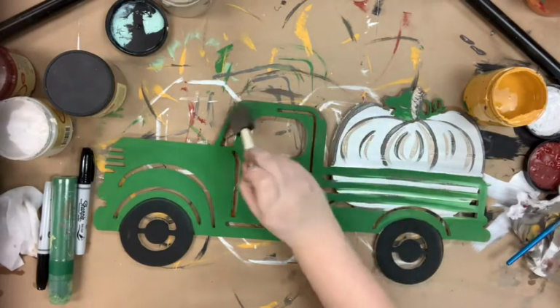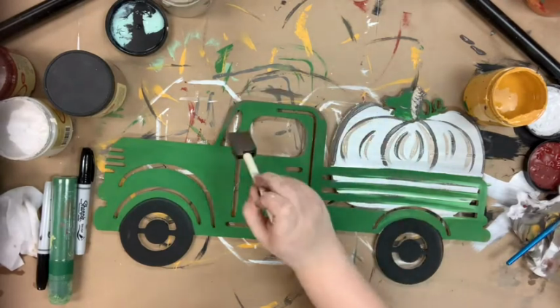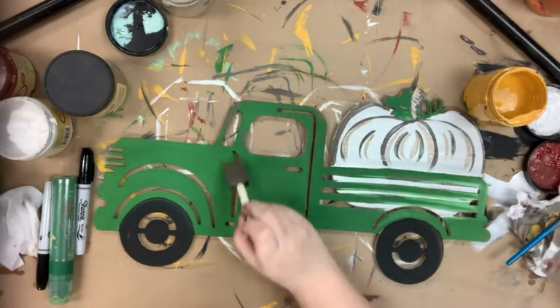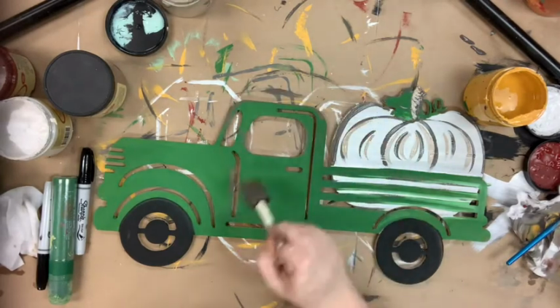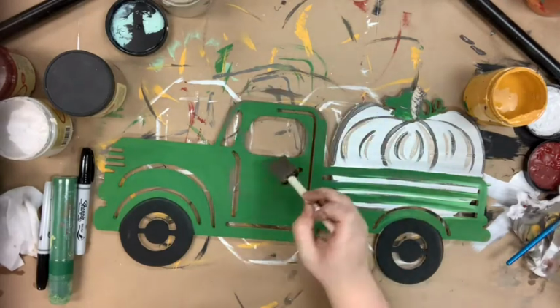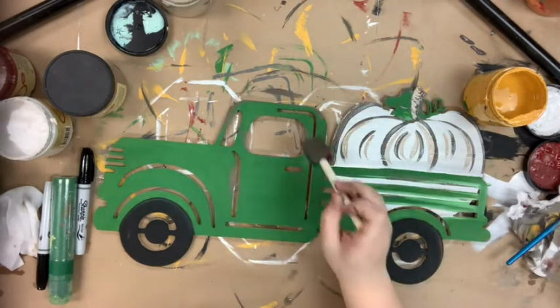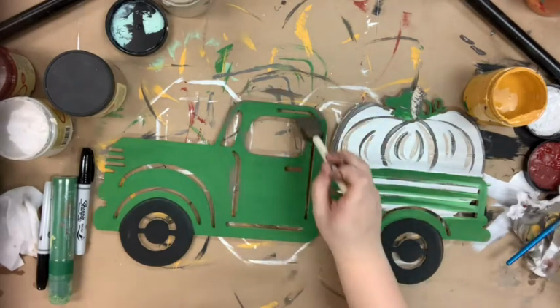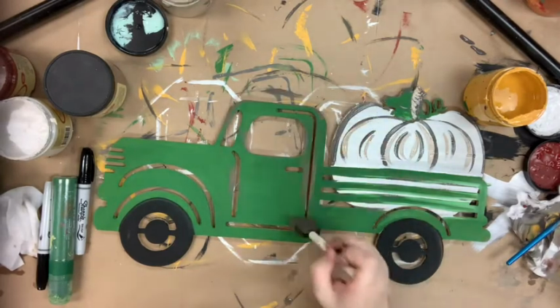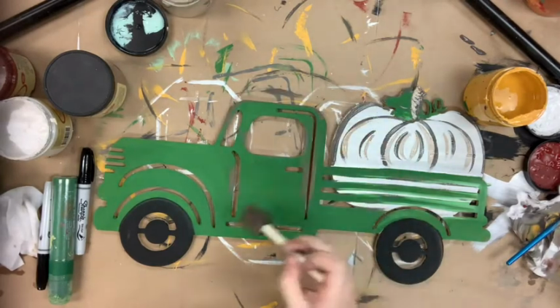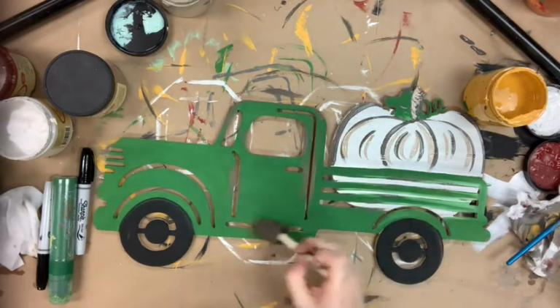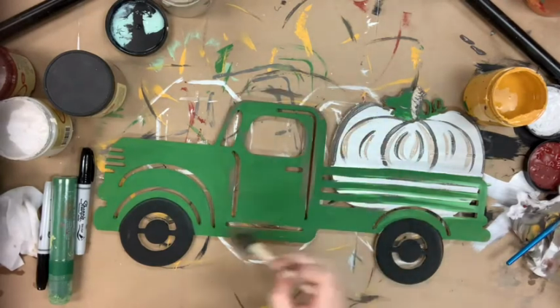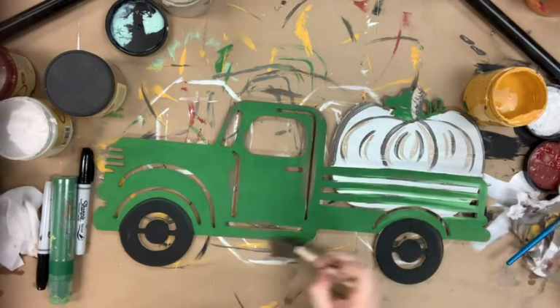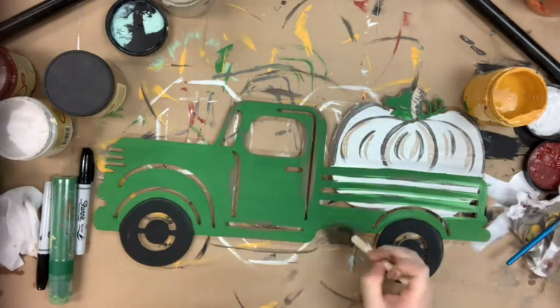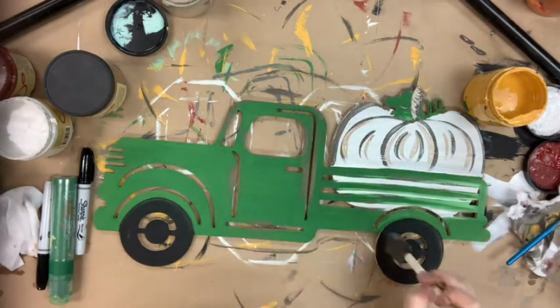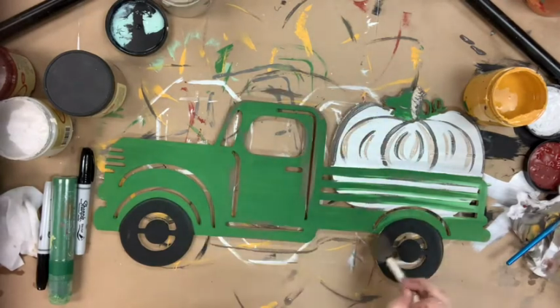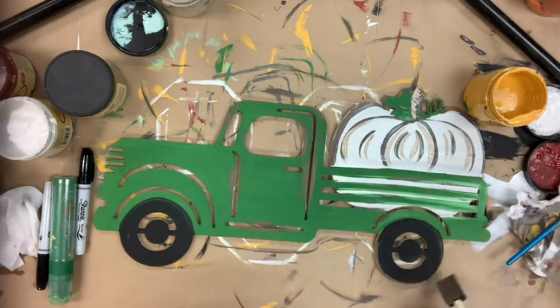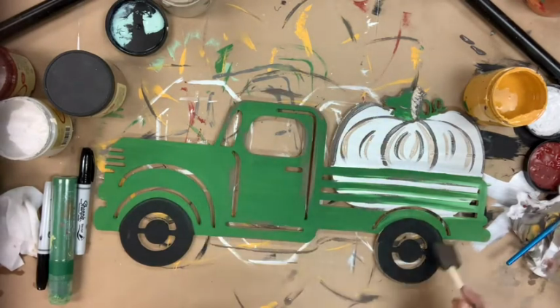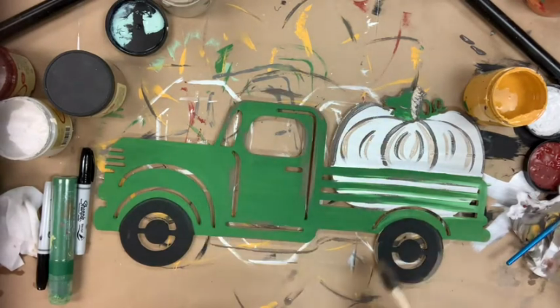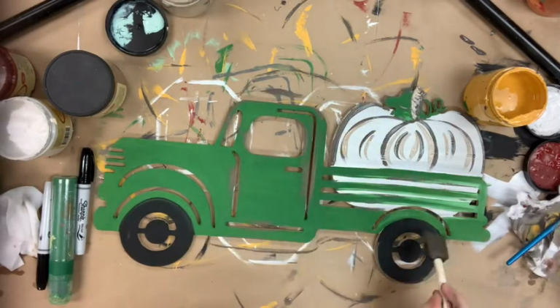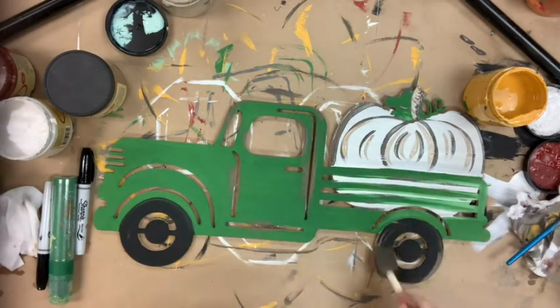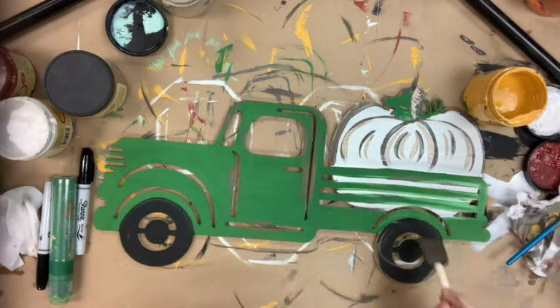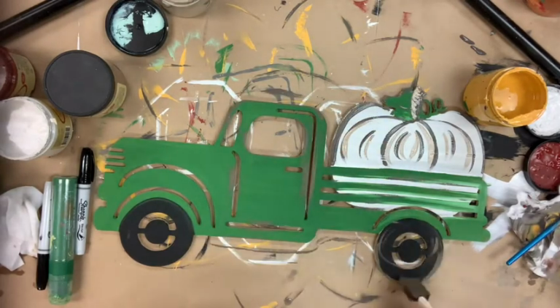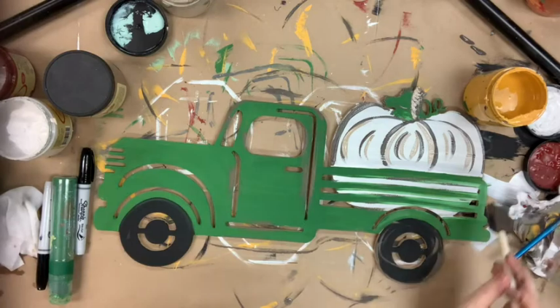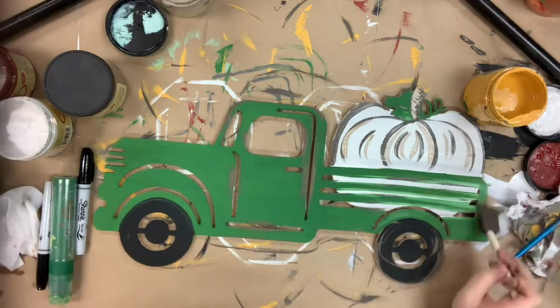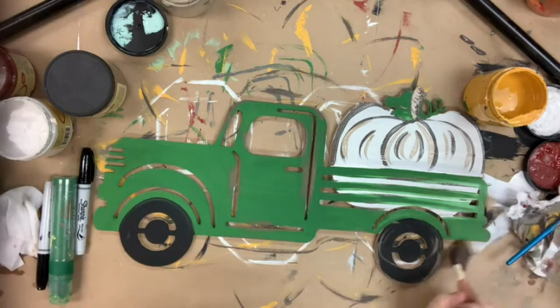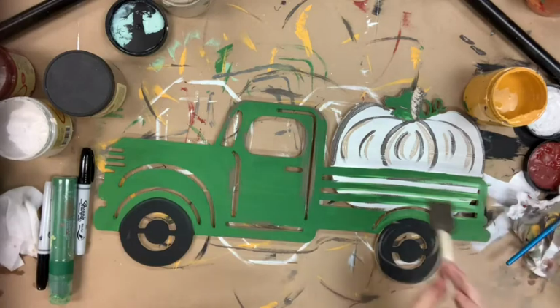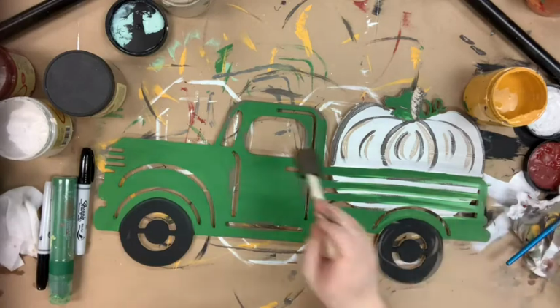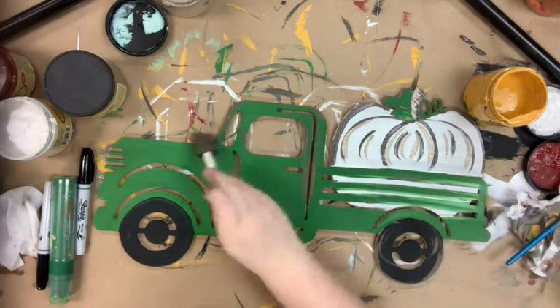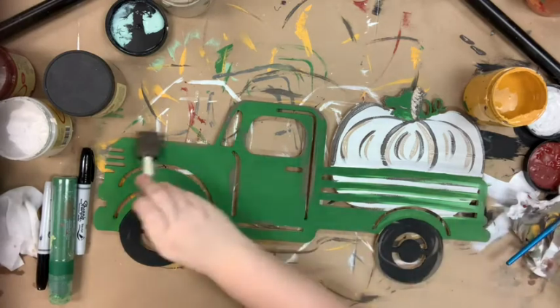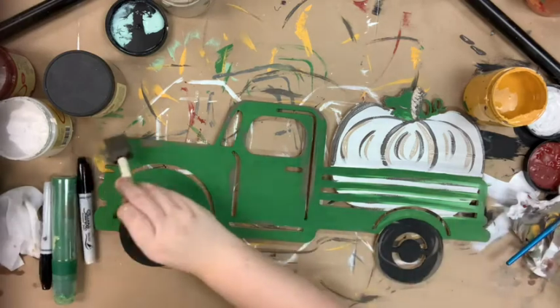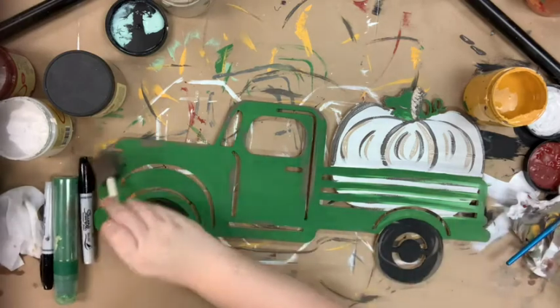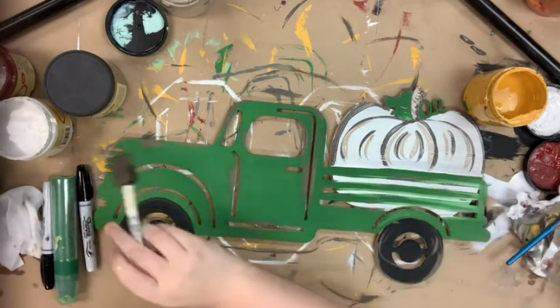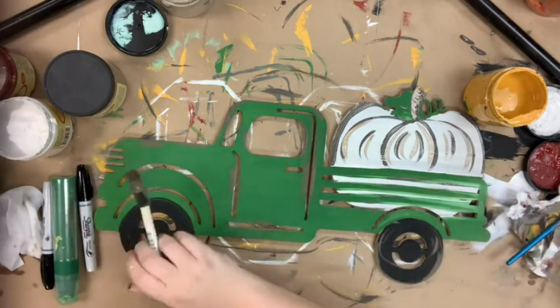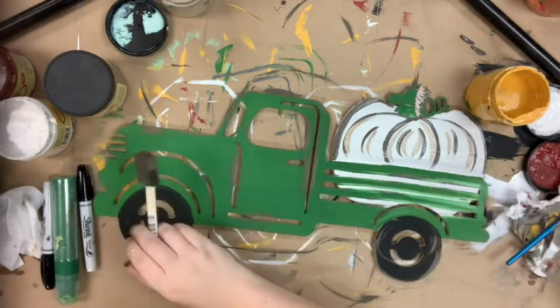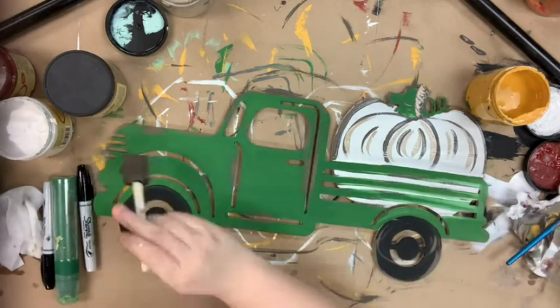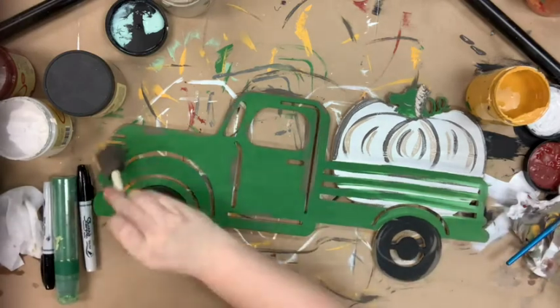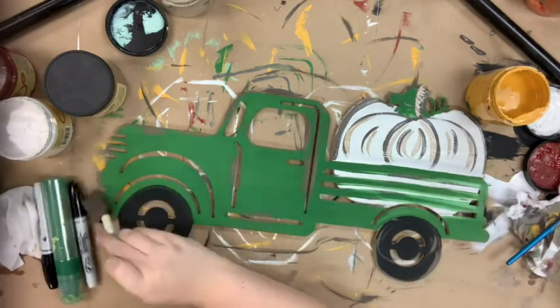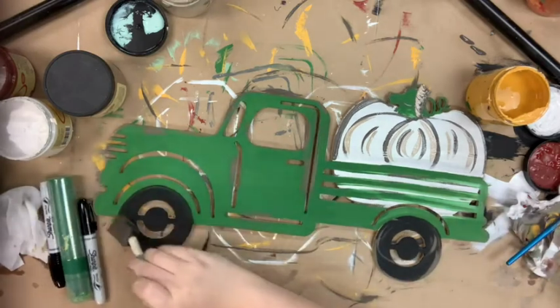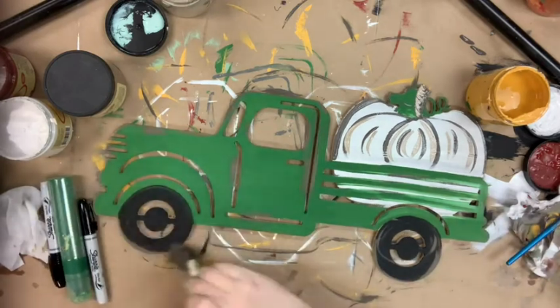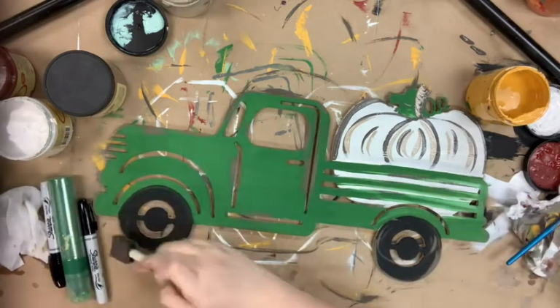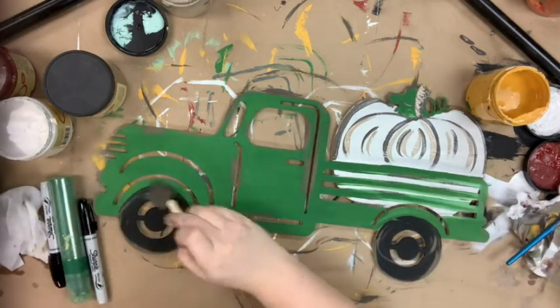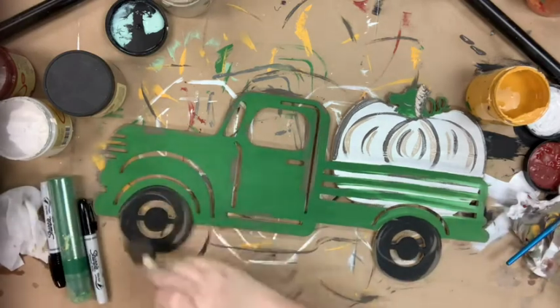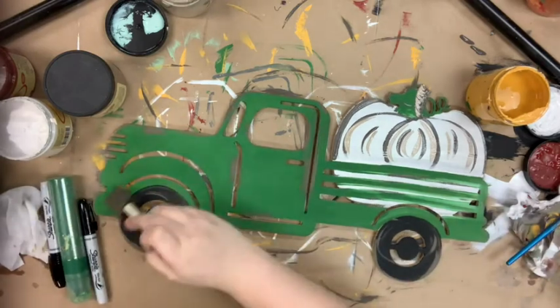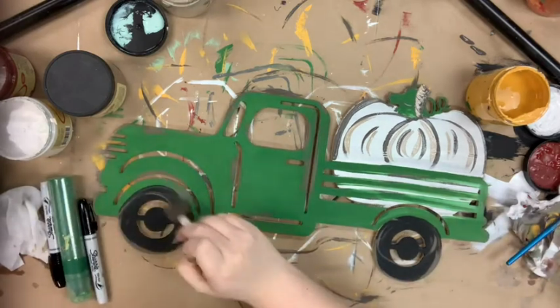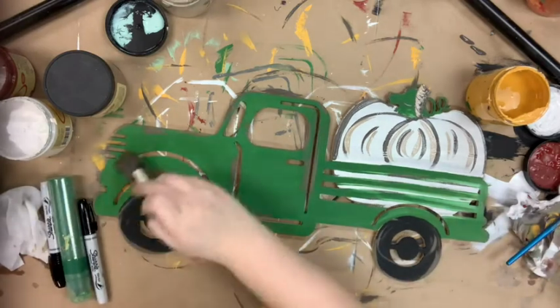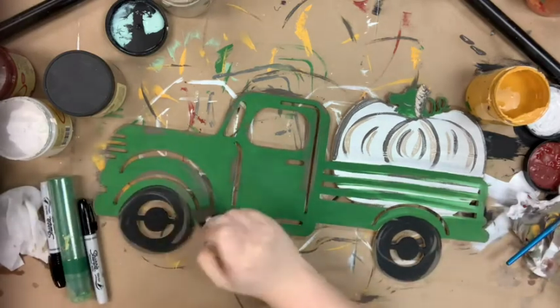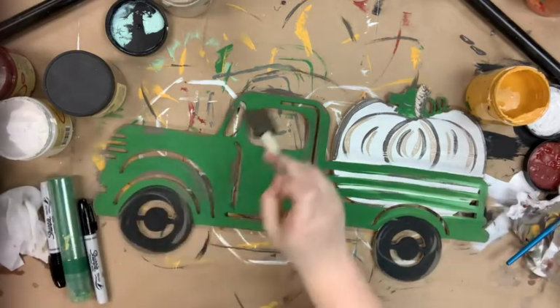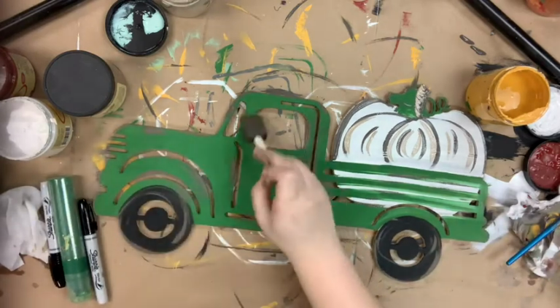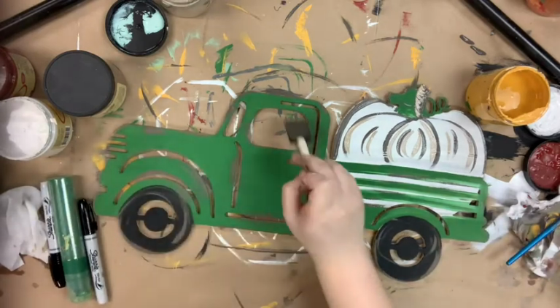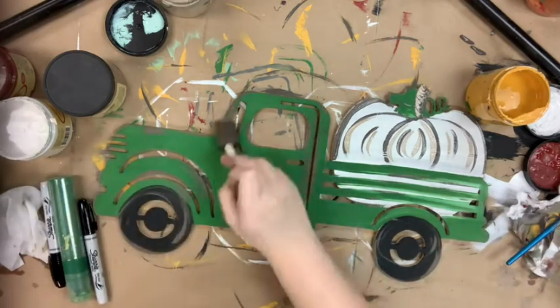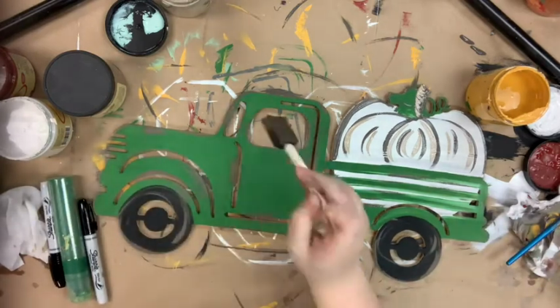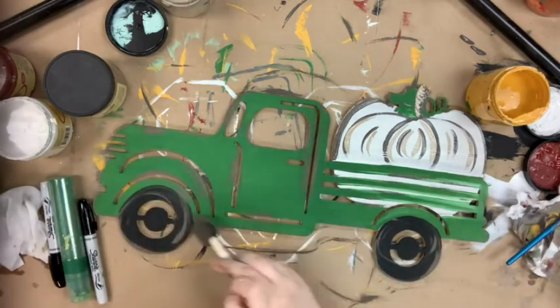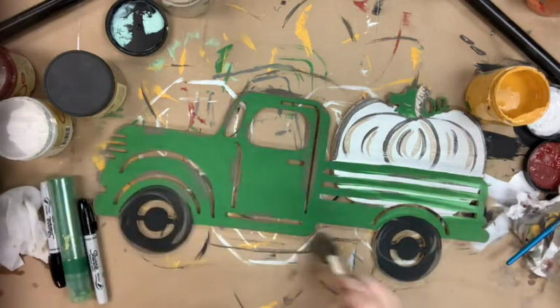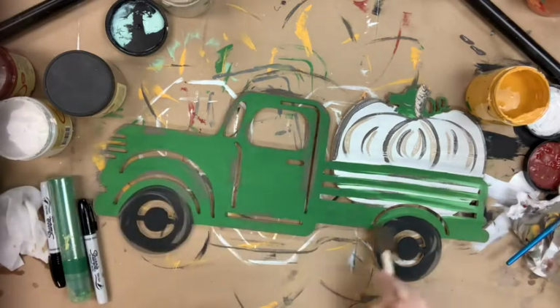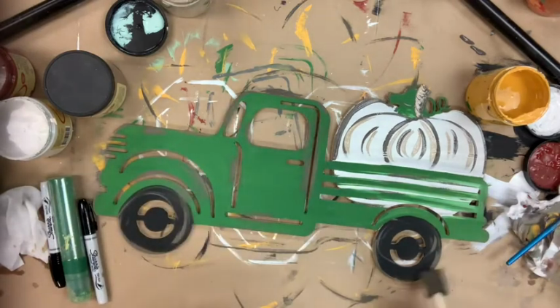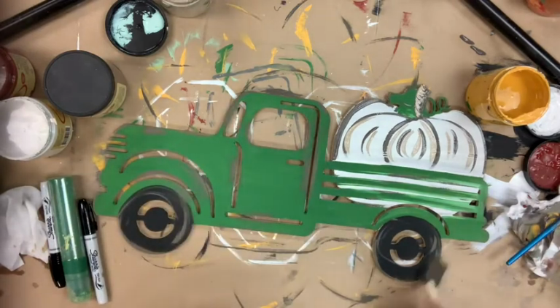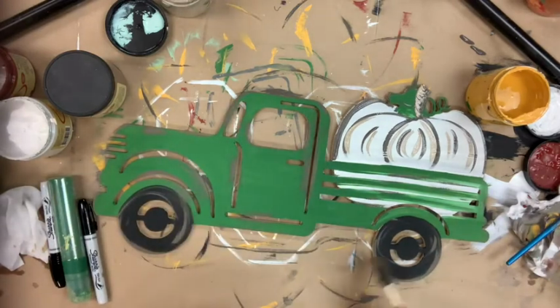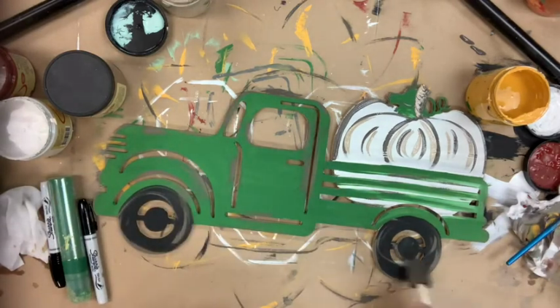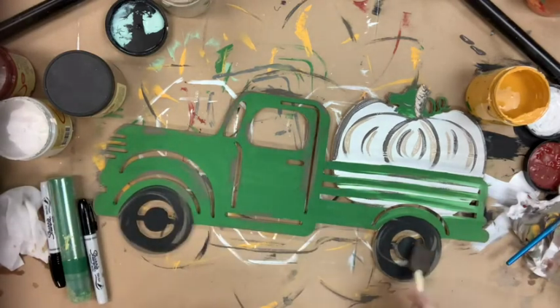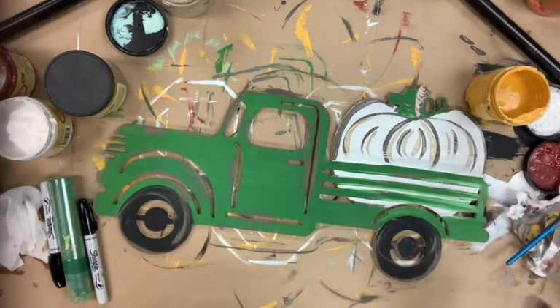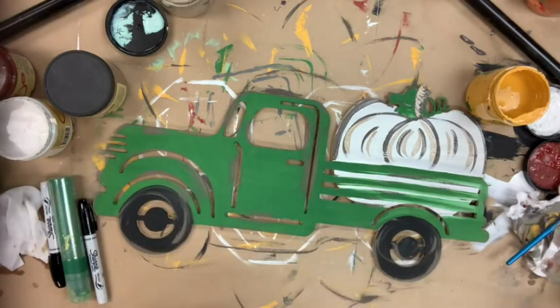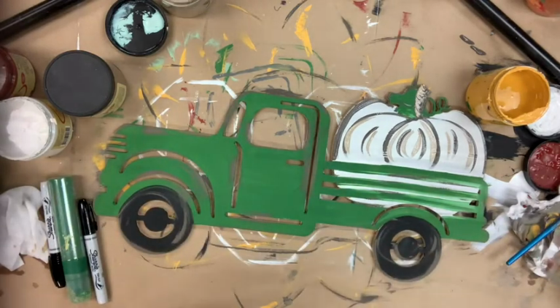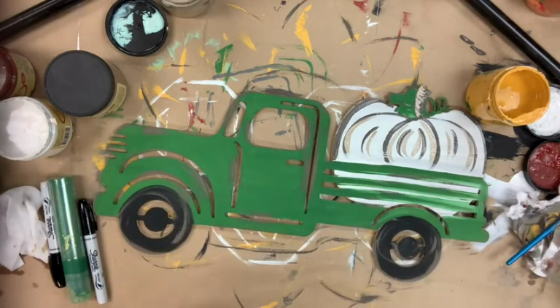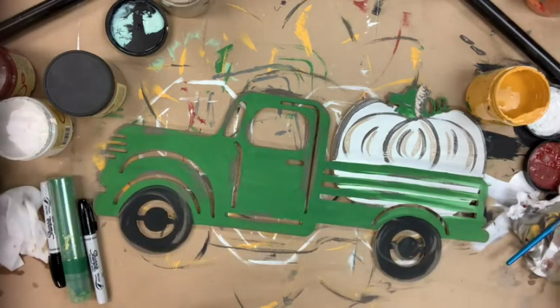Following that, I'm going to go in with a number four round in the color cotton and I'm going to highlight here and there on my tires and around my truck.